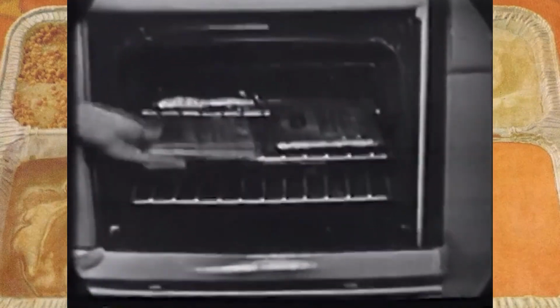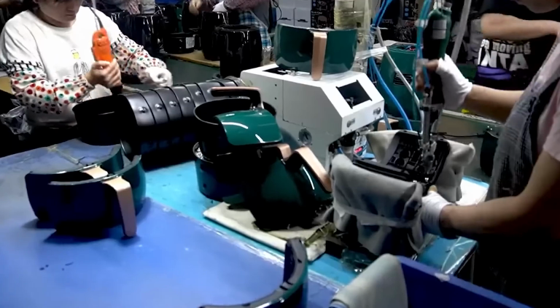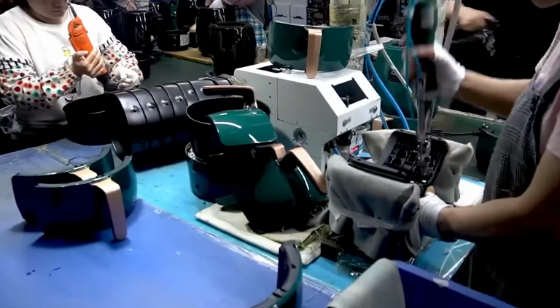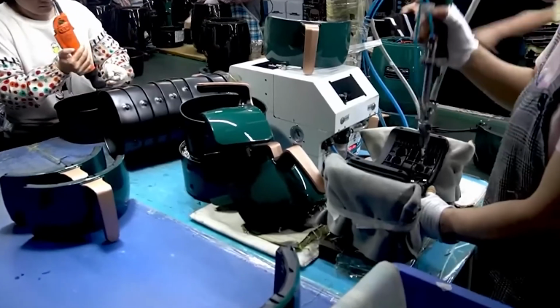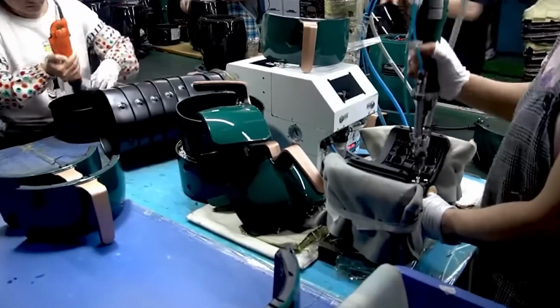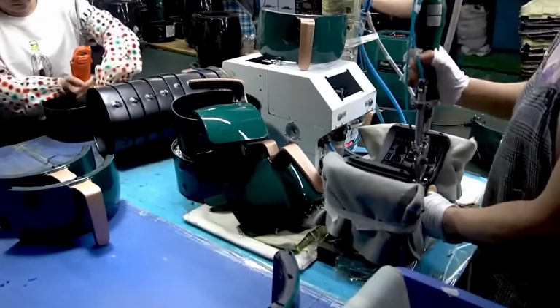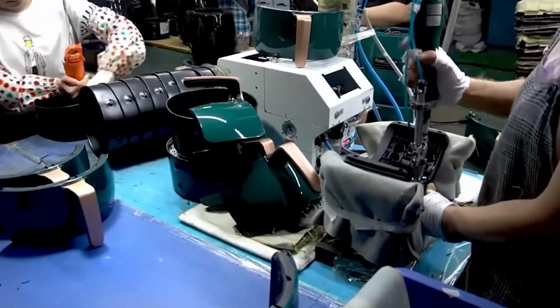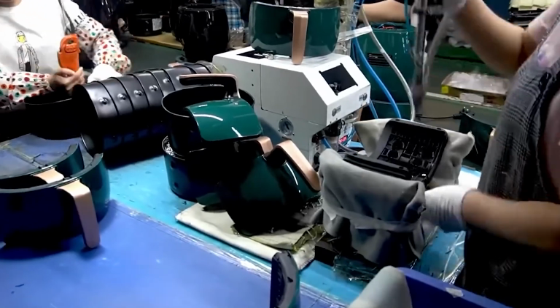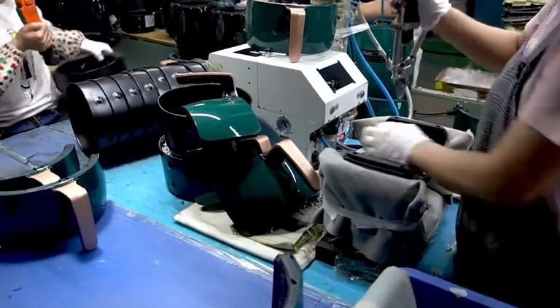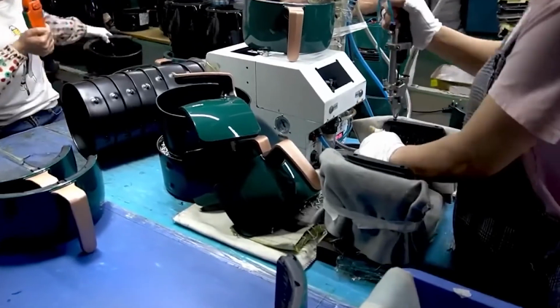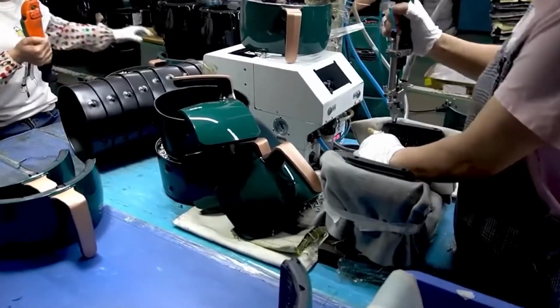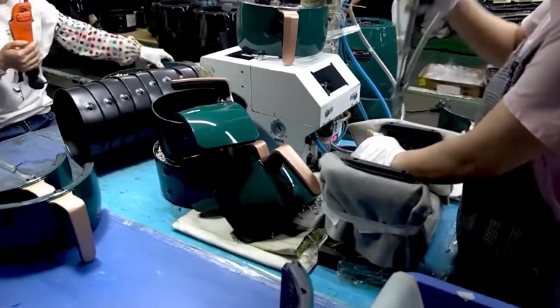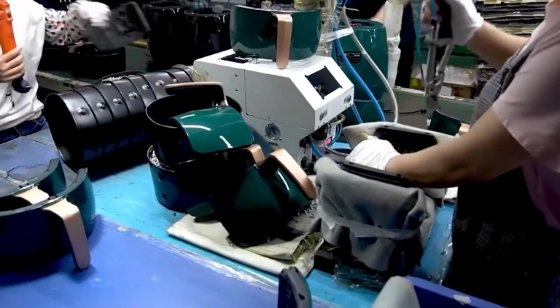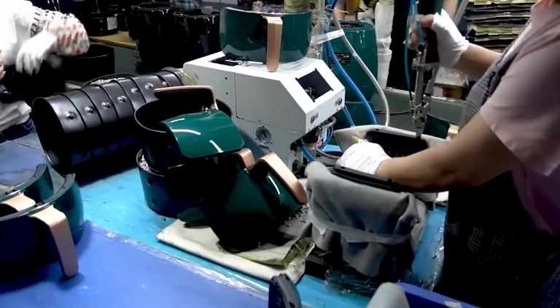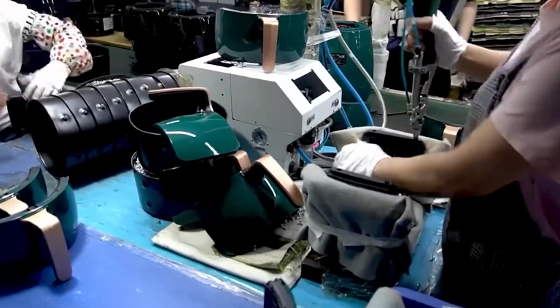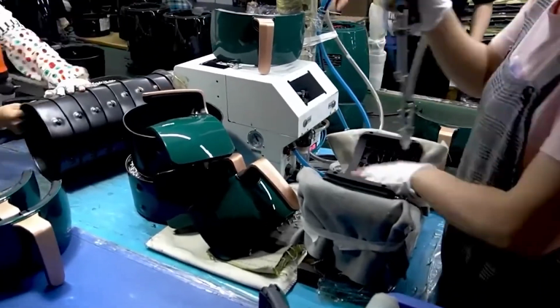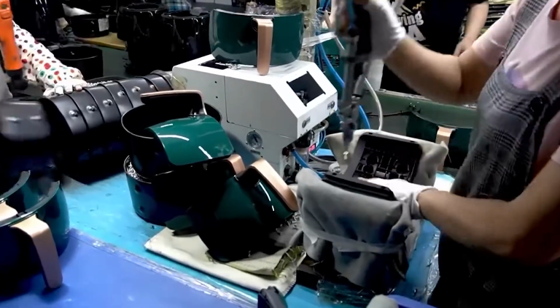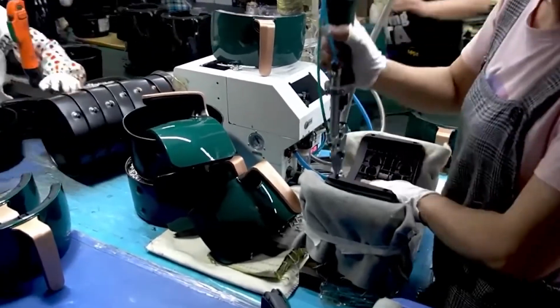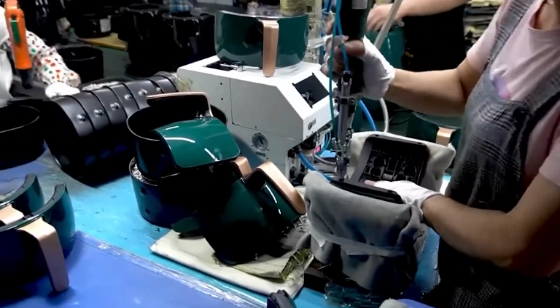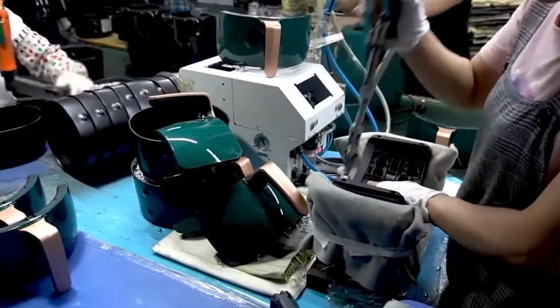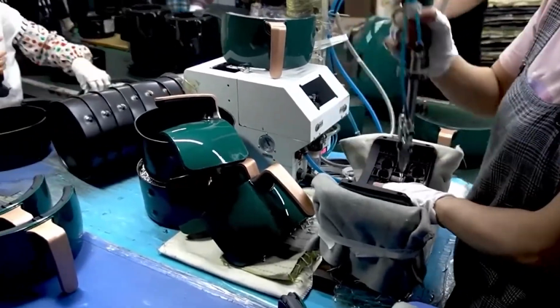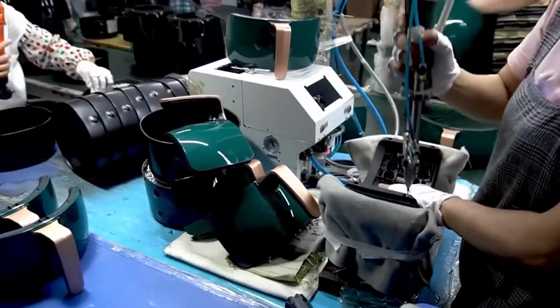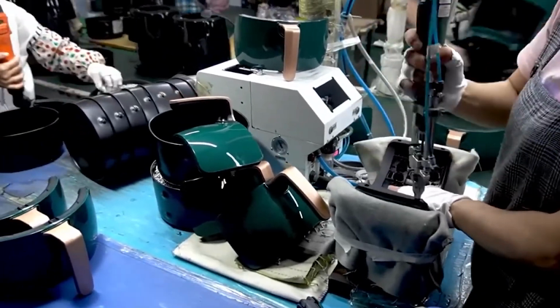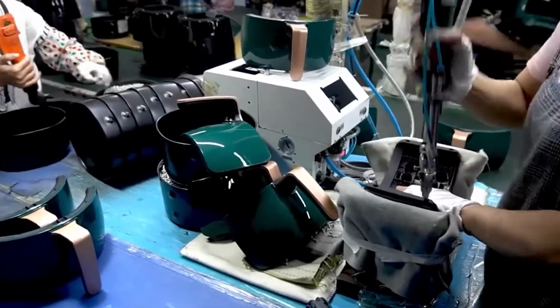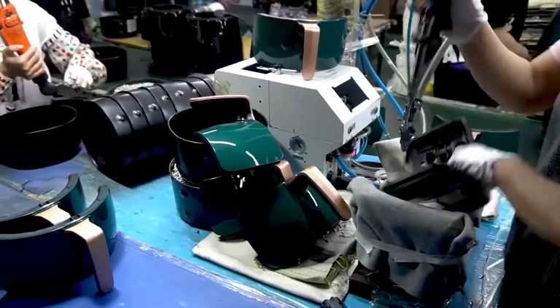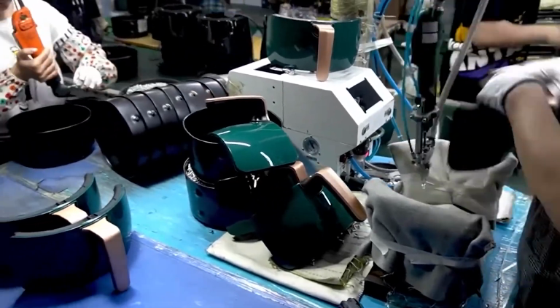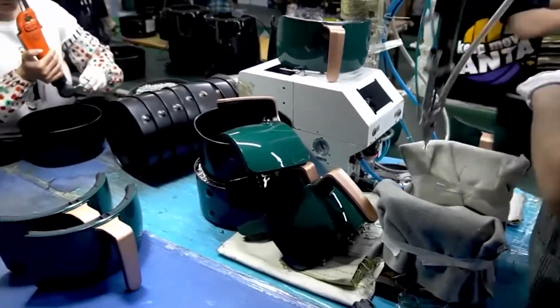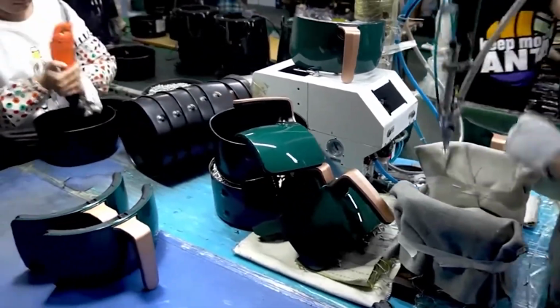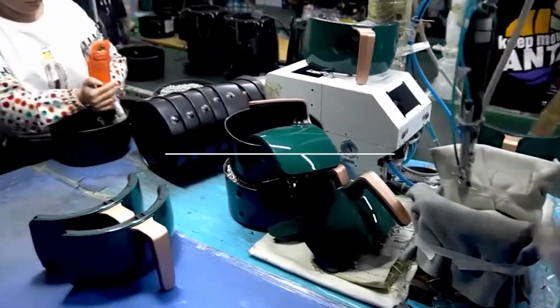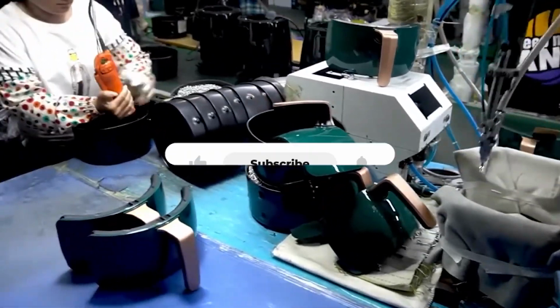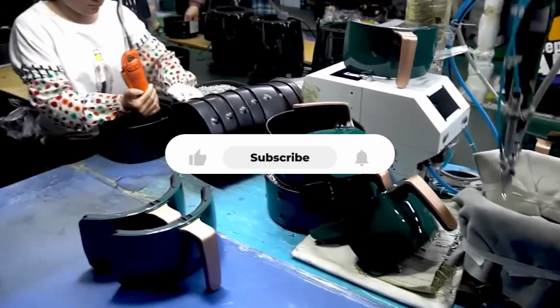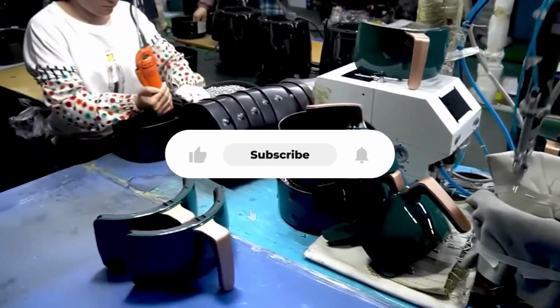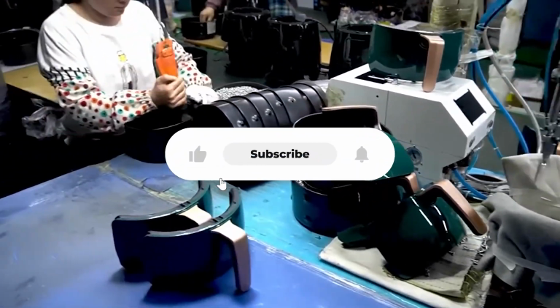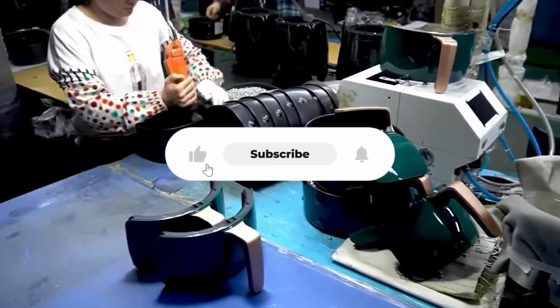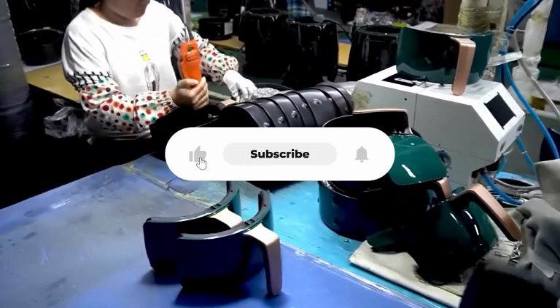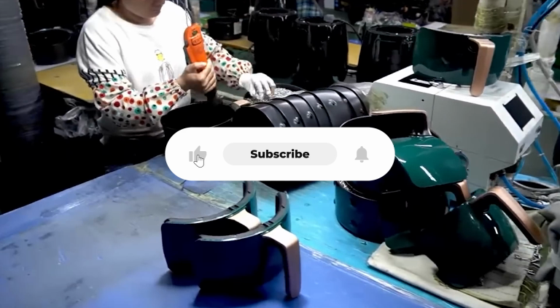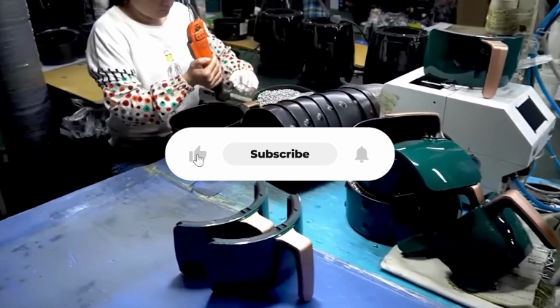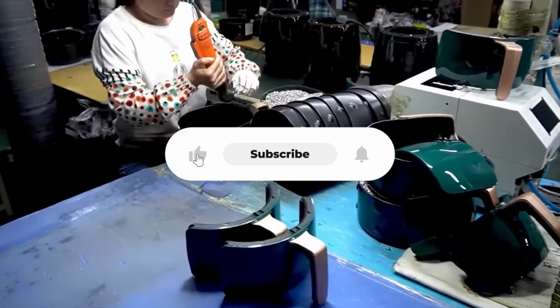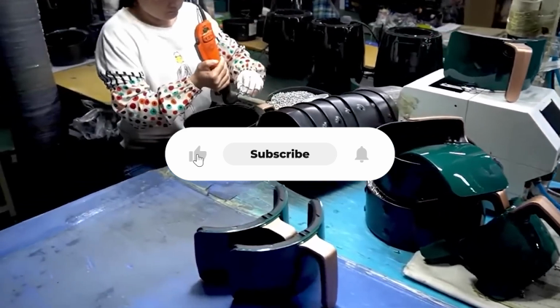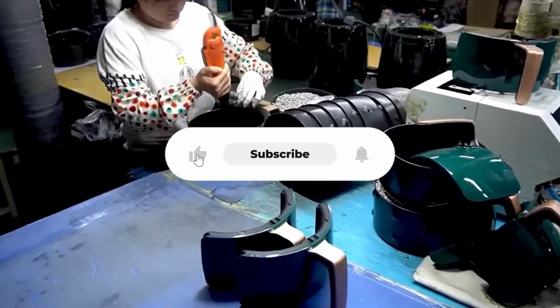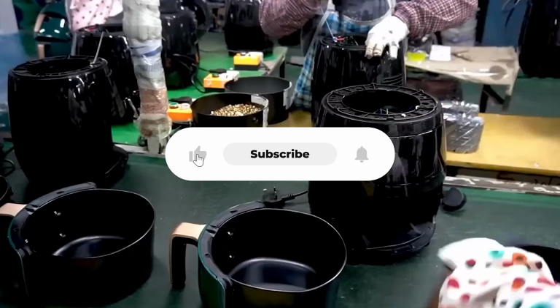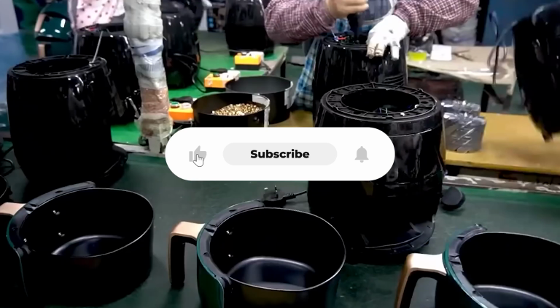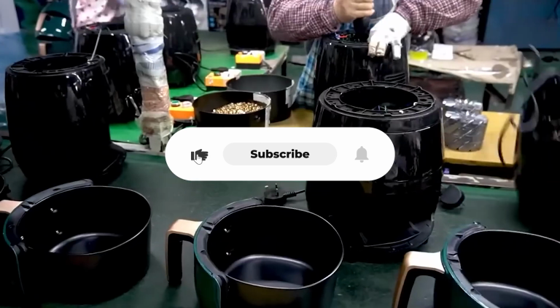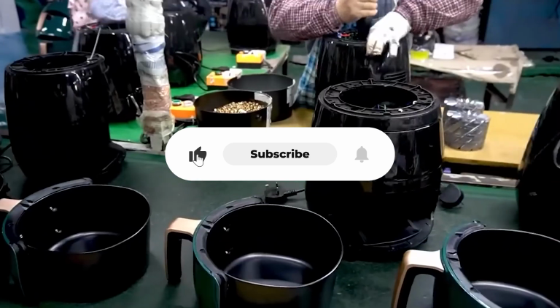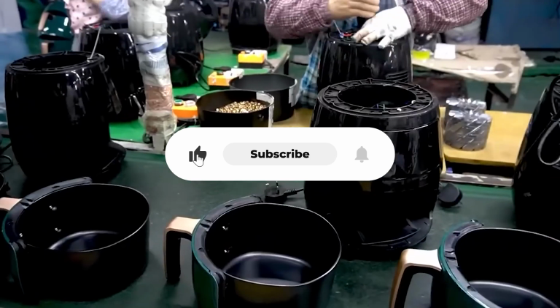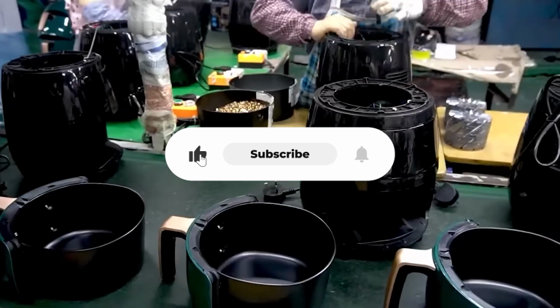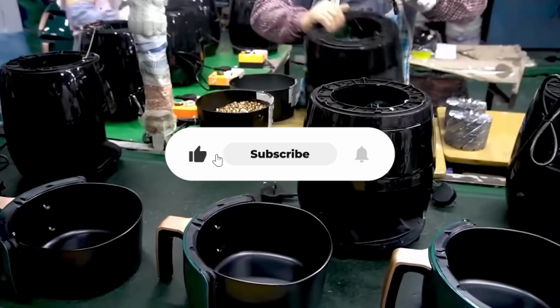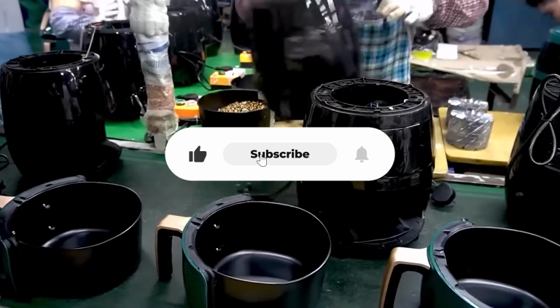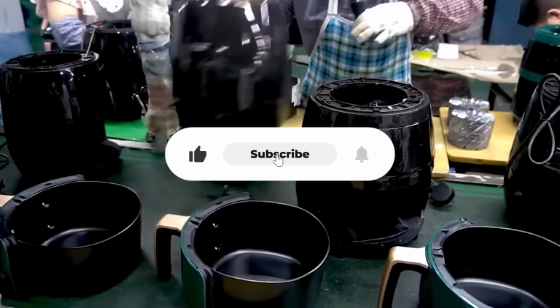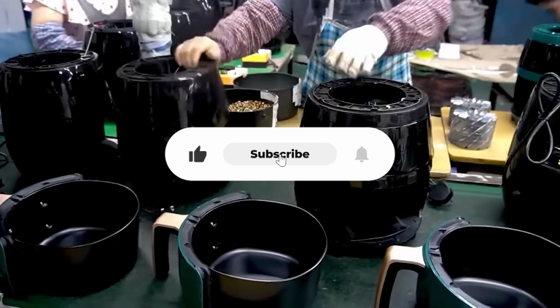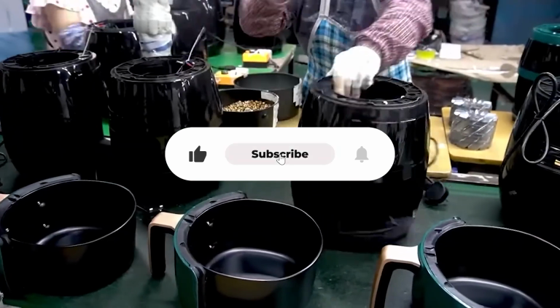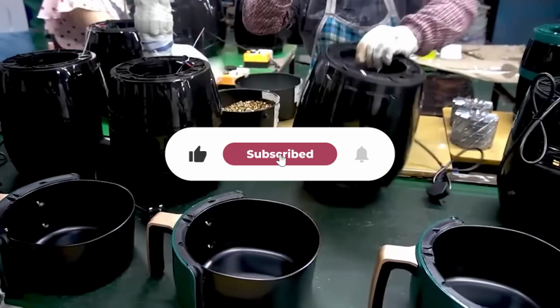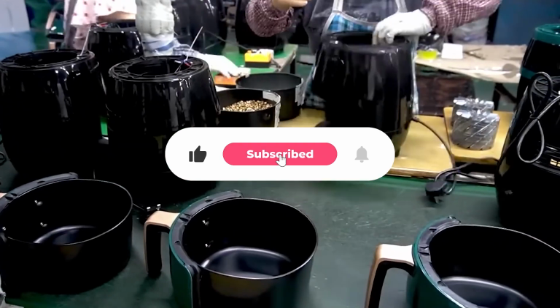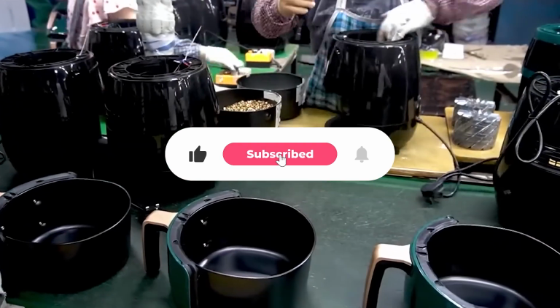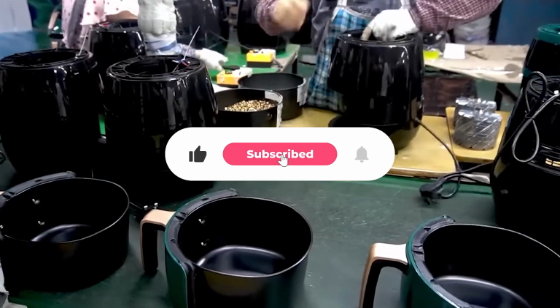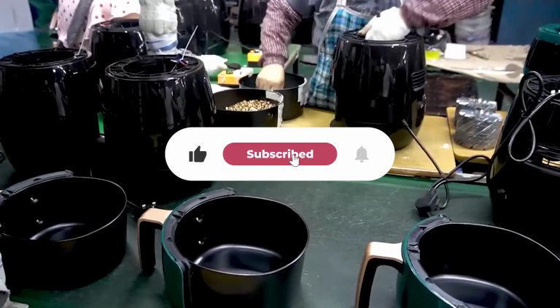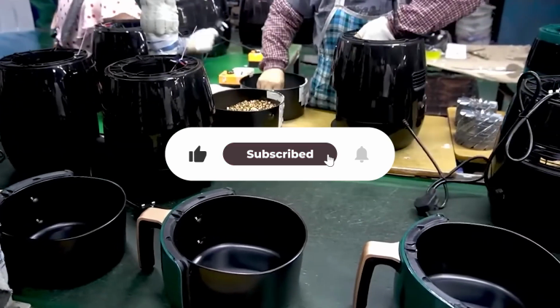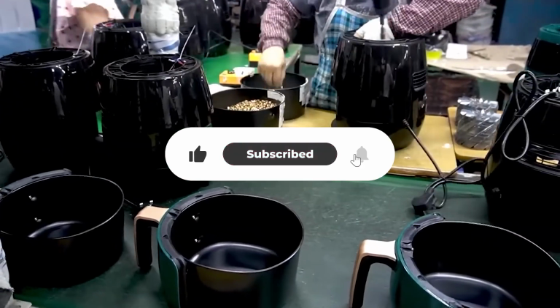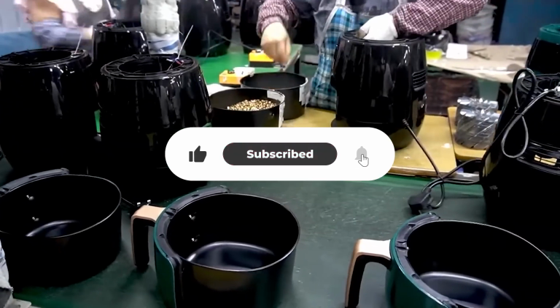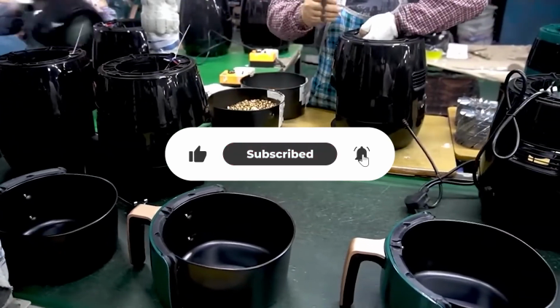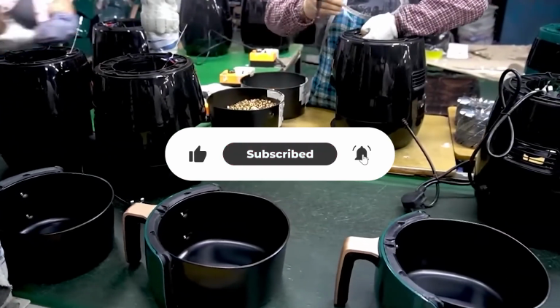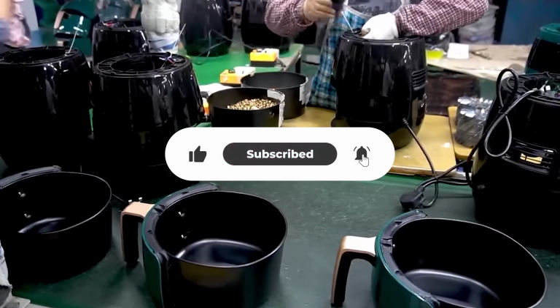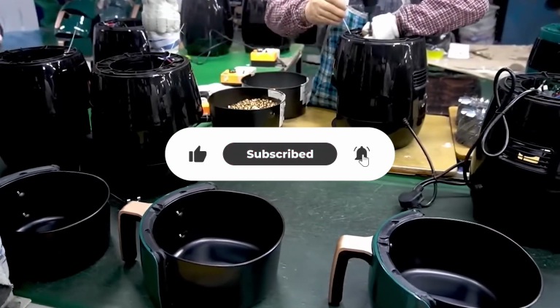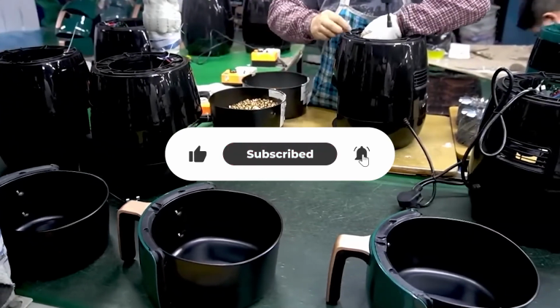So now that you know exactly how air fryers are made, subscribe to the channel if you'd like to learn how other popular gadgets are made from scratch.